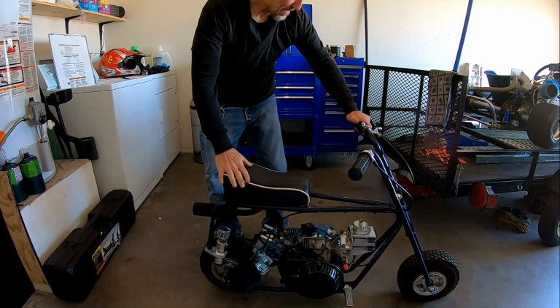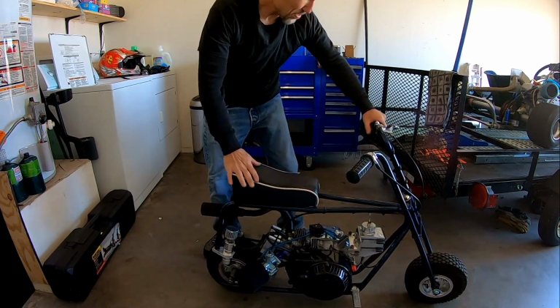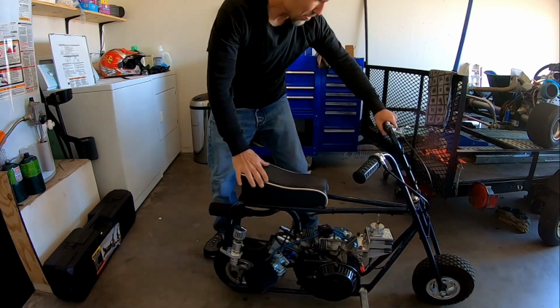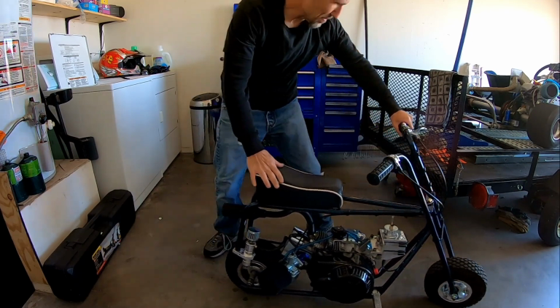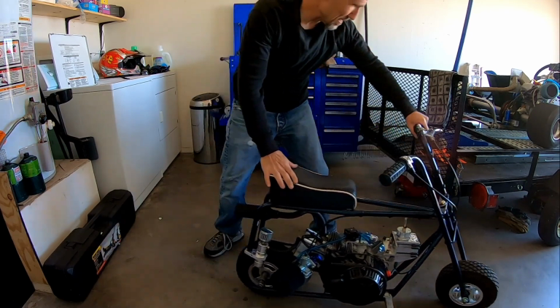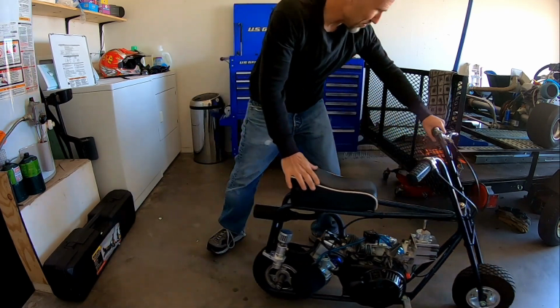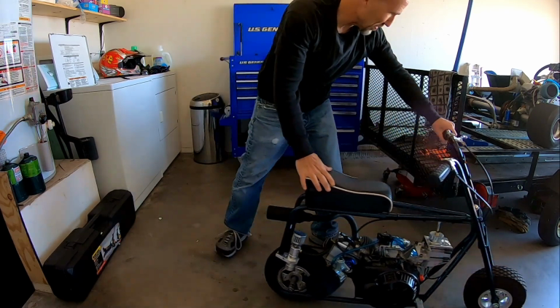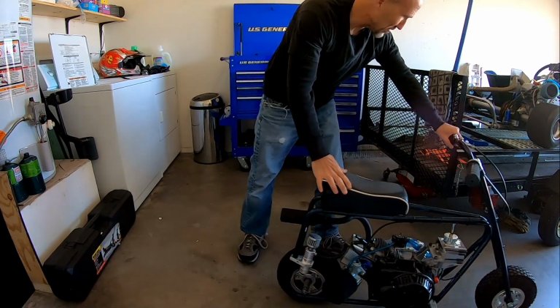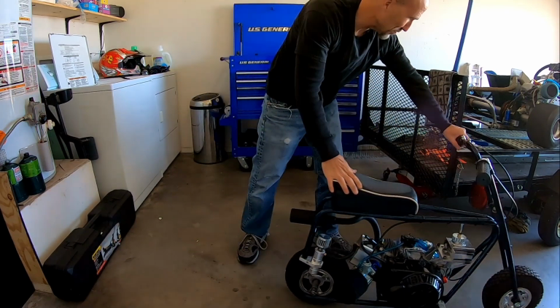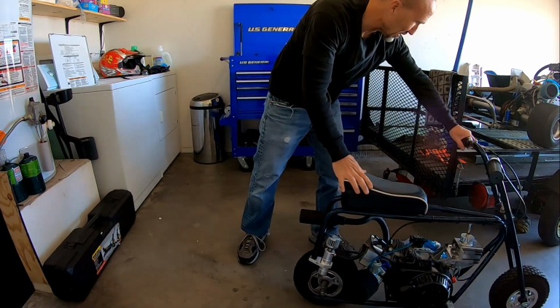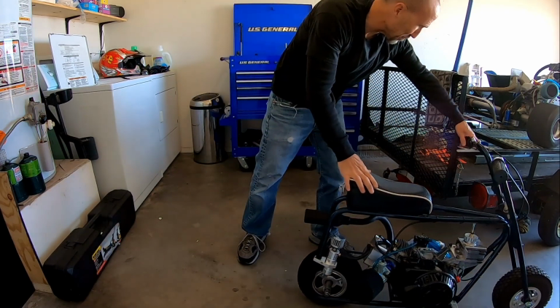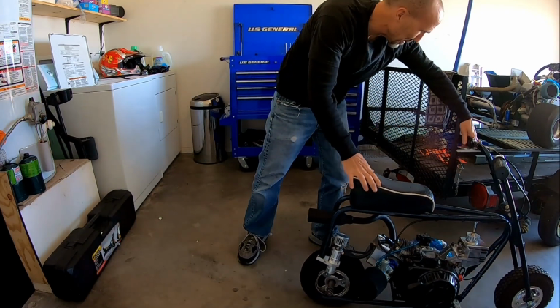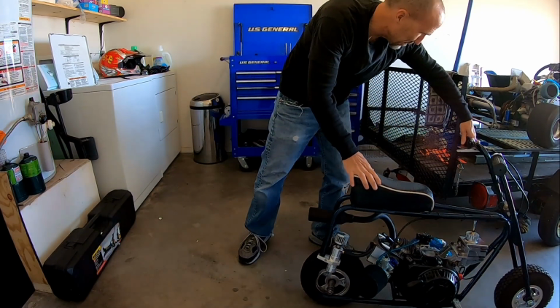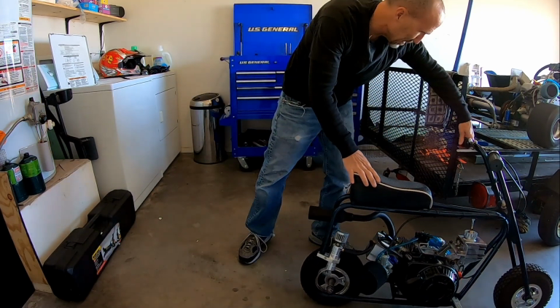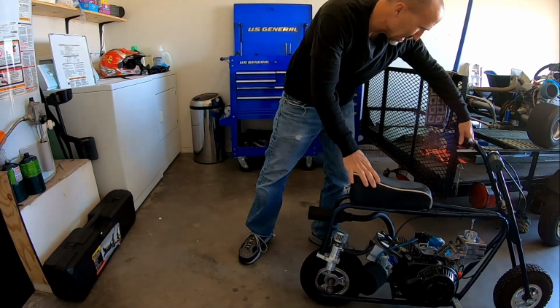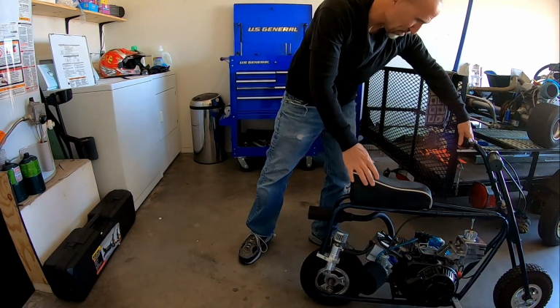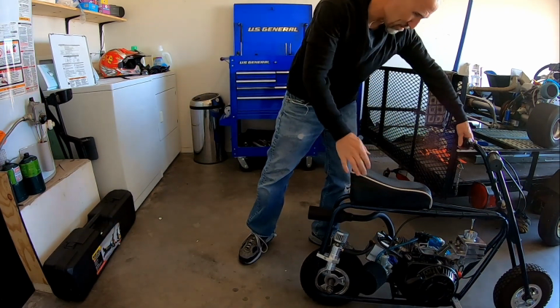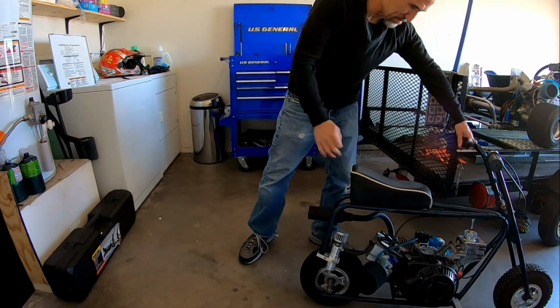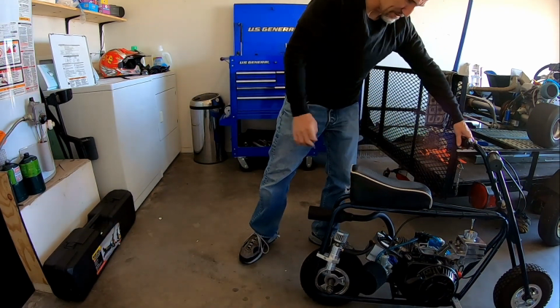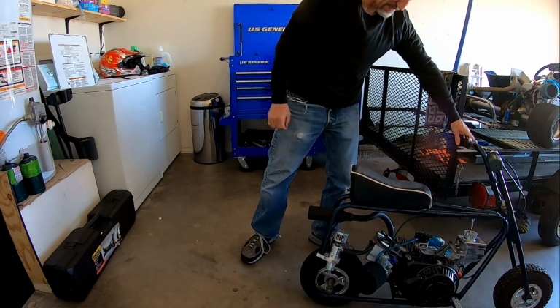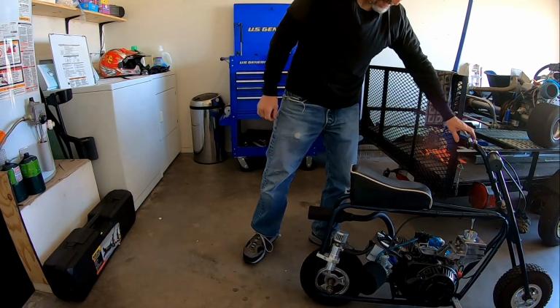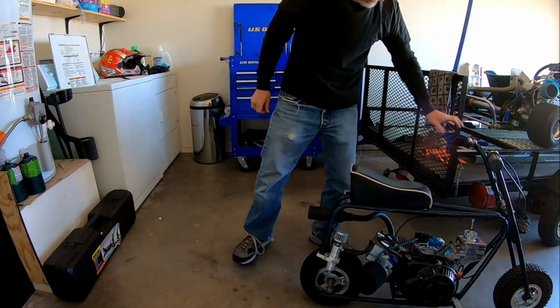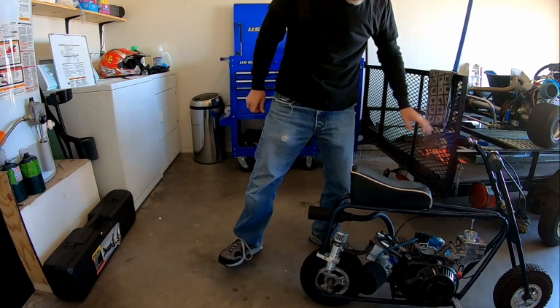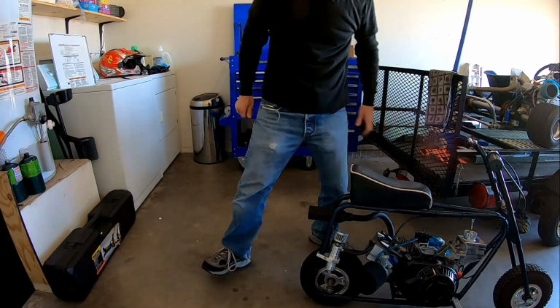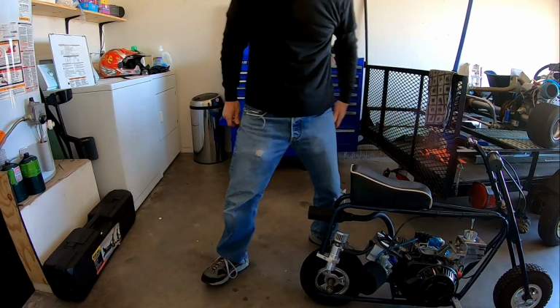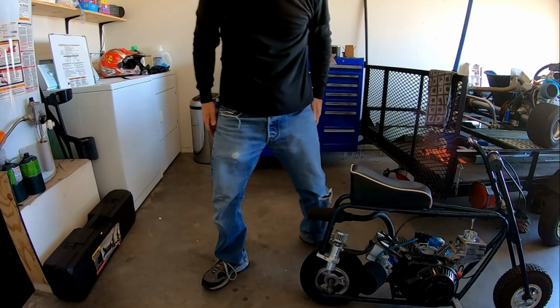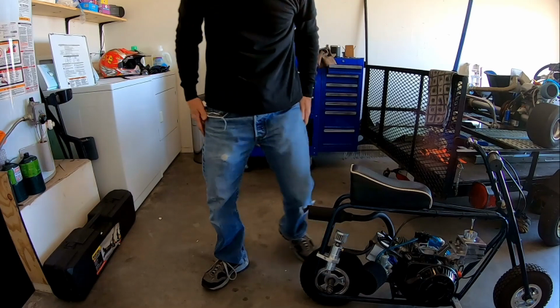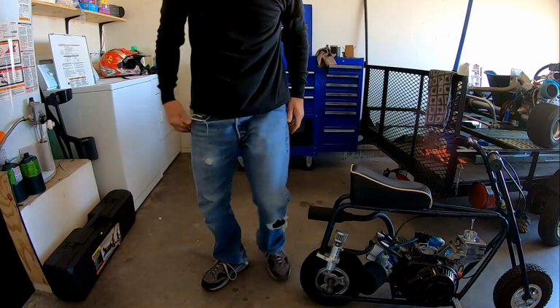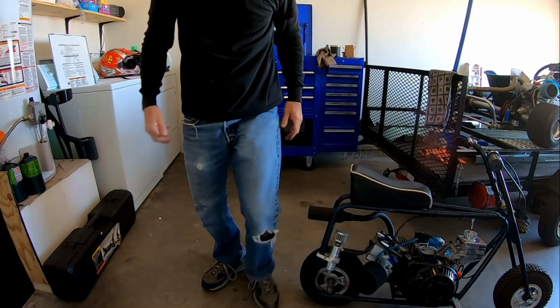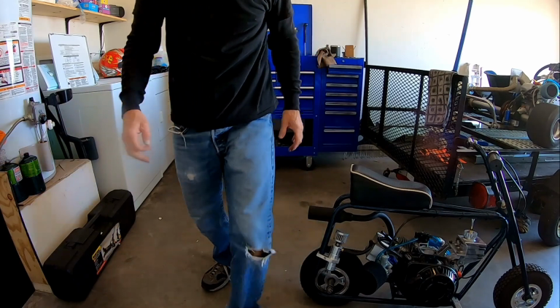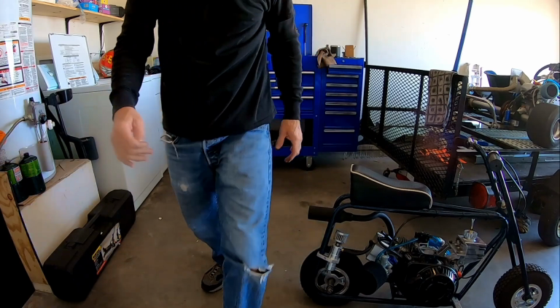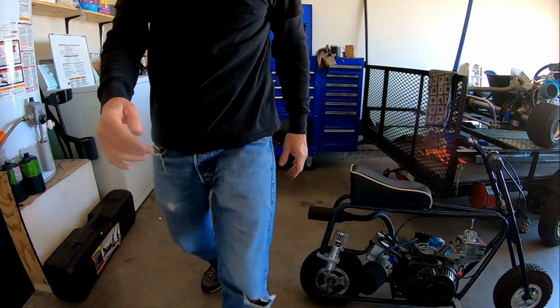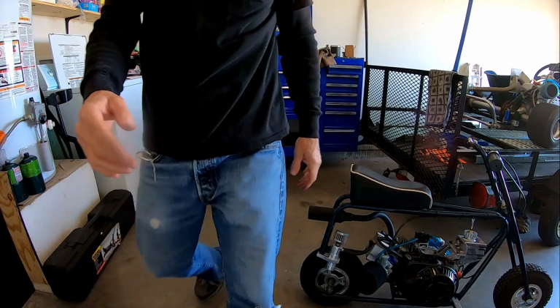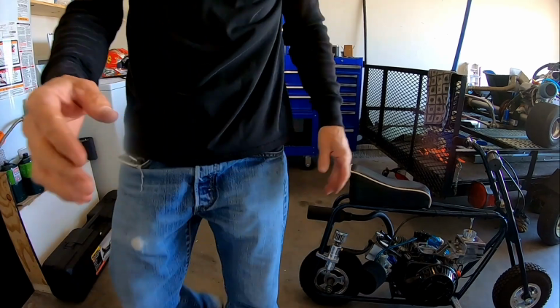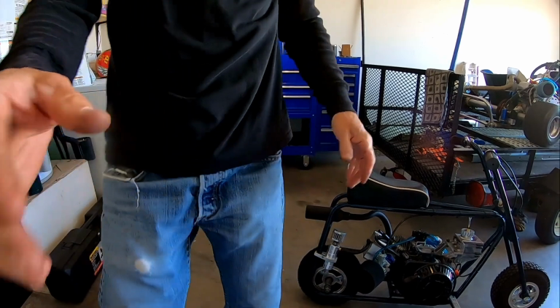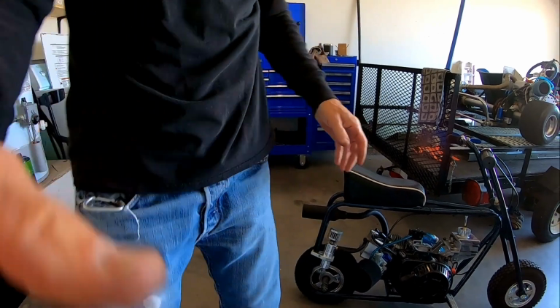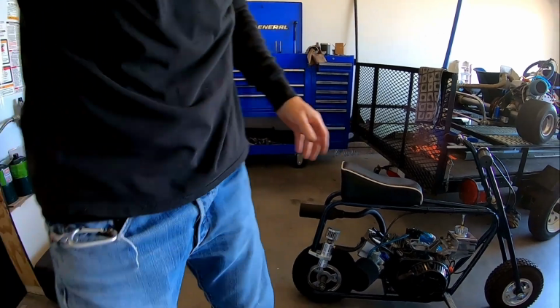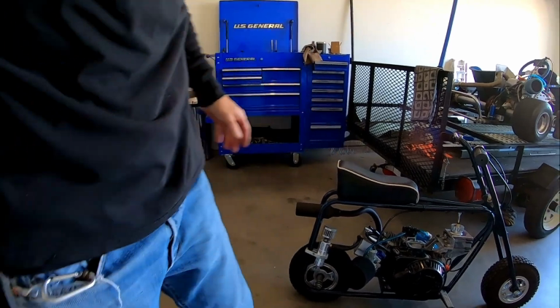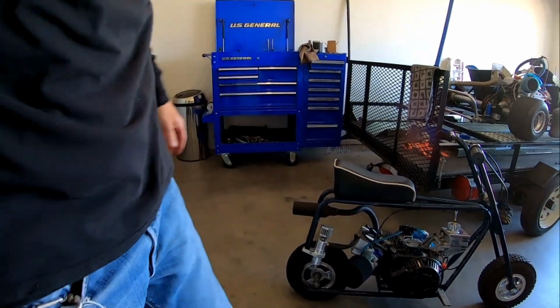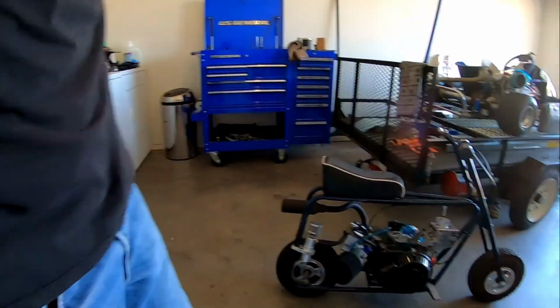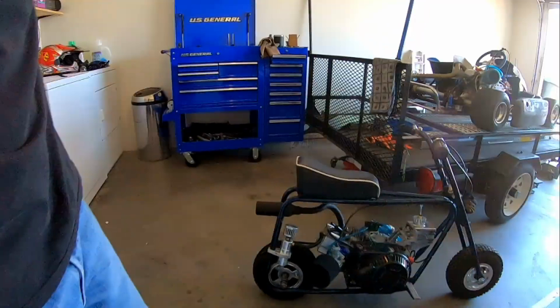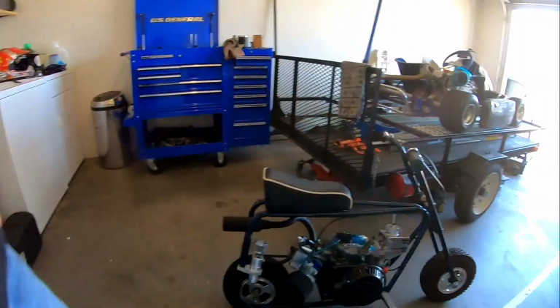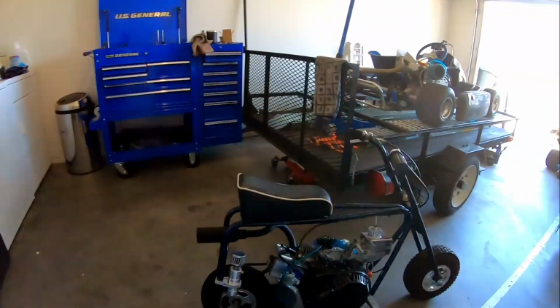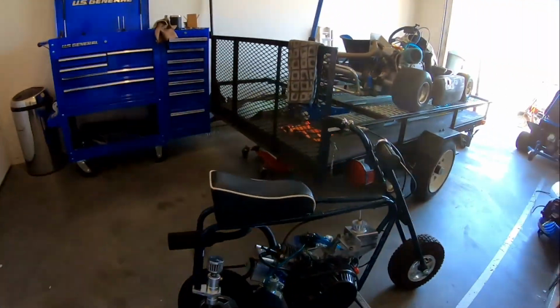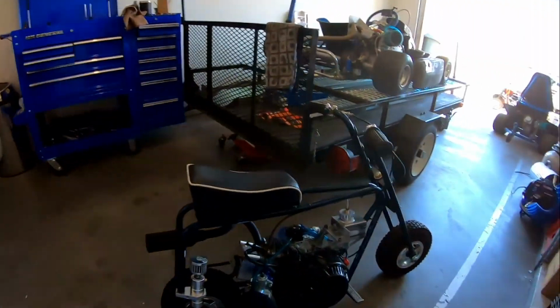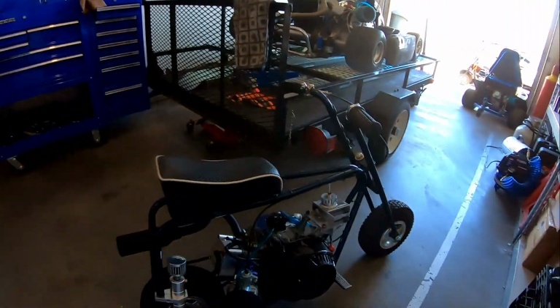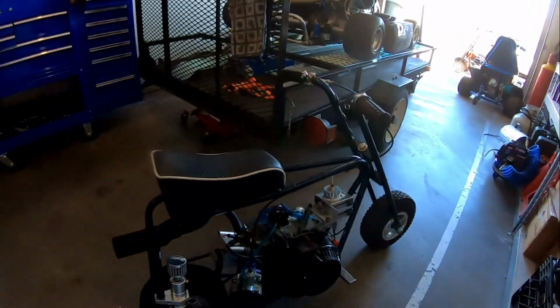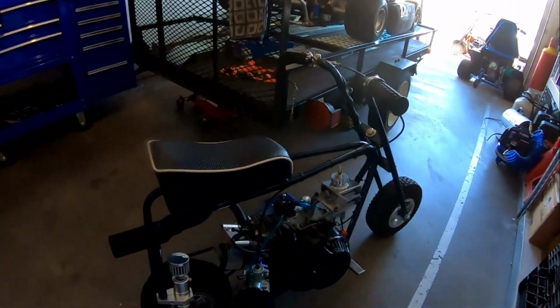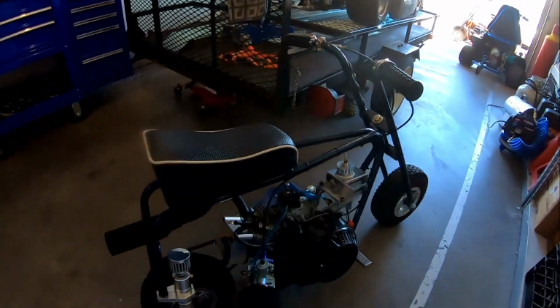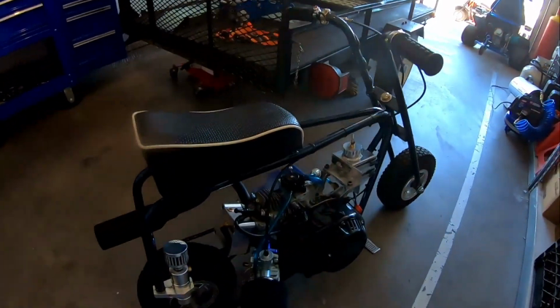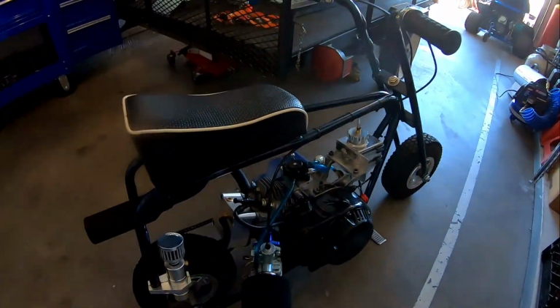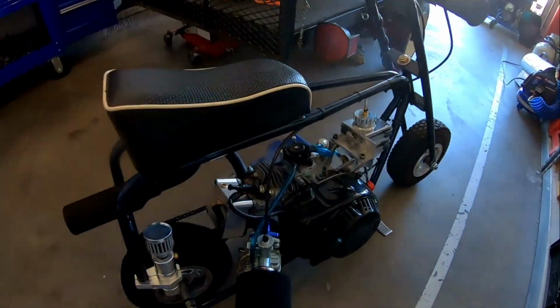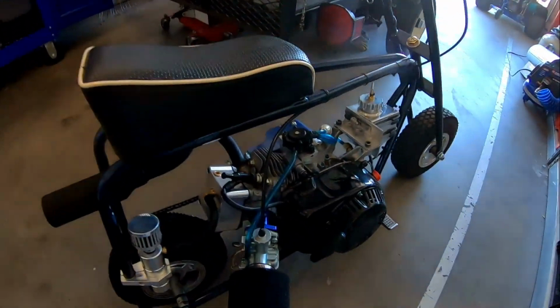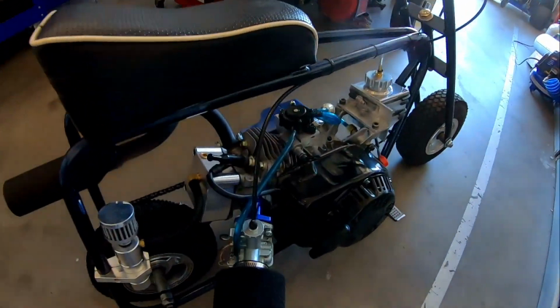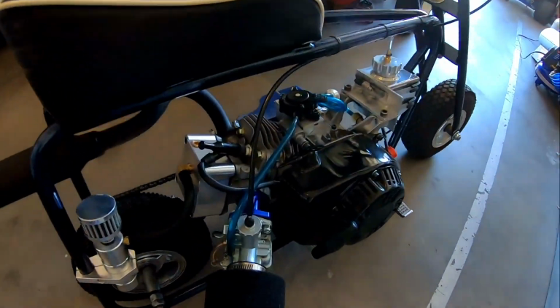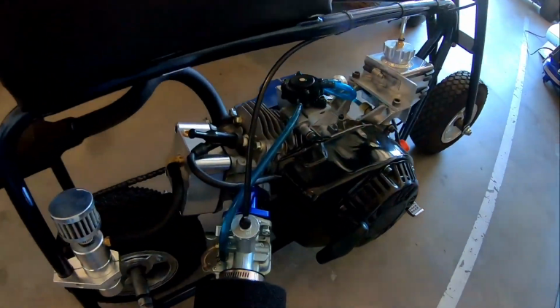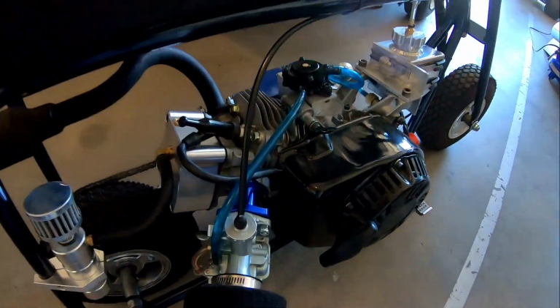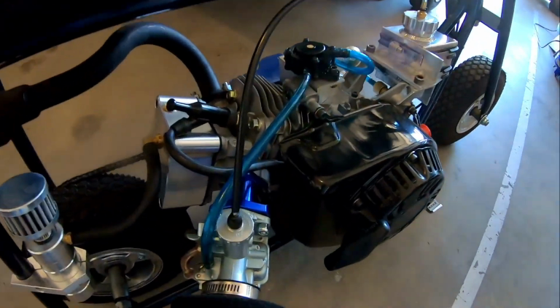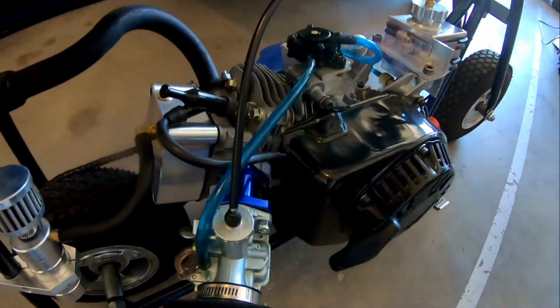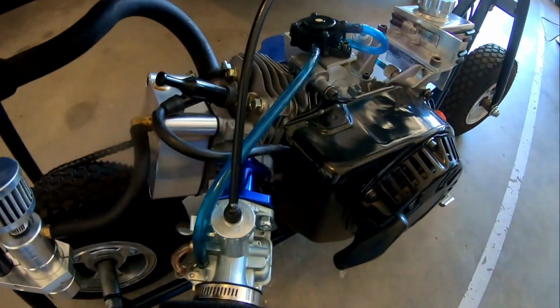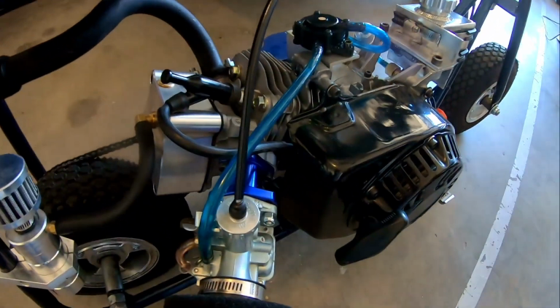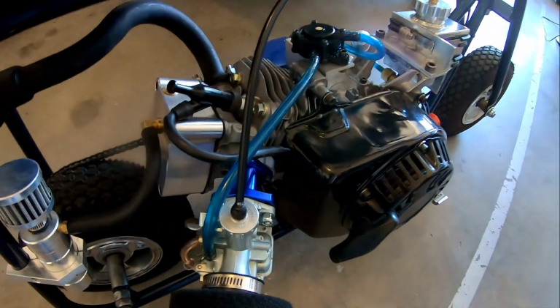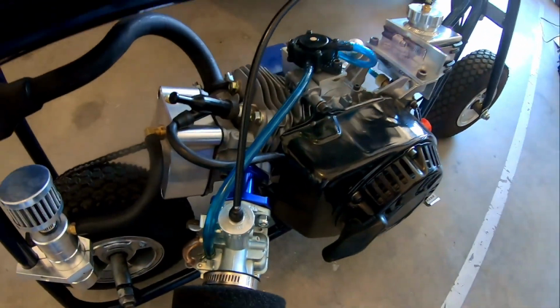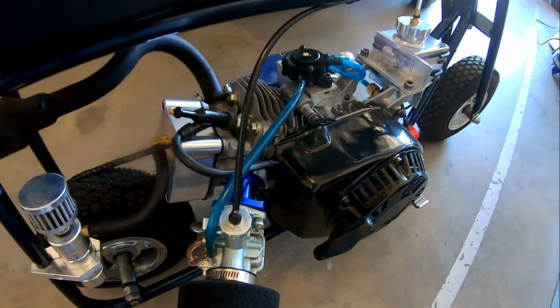Oh man, this thing seems like a beast now. I have to go test it out — it seems torquey.